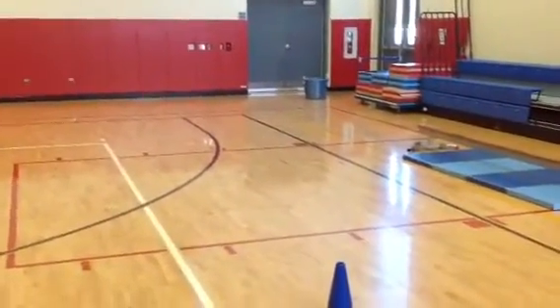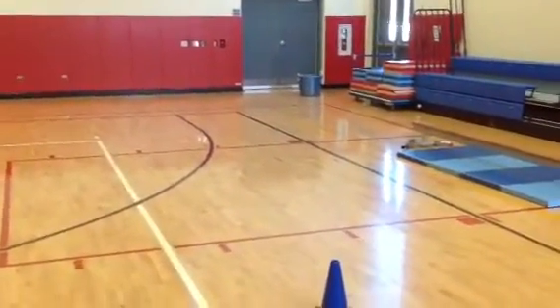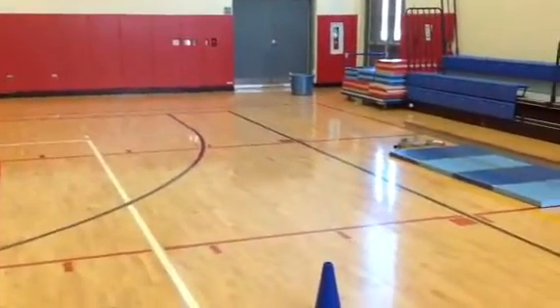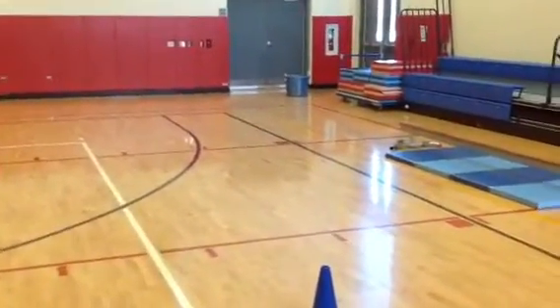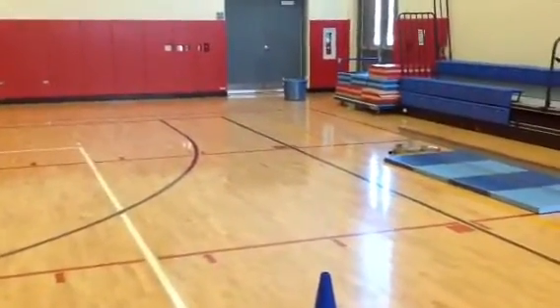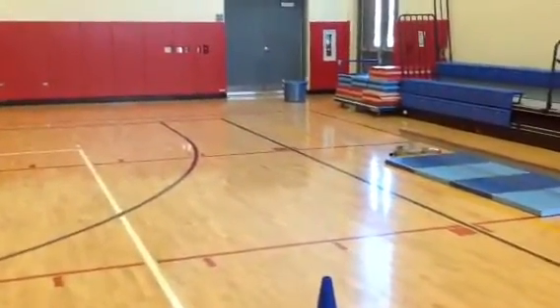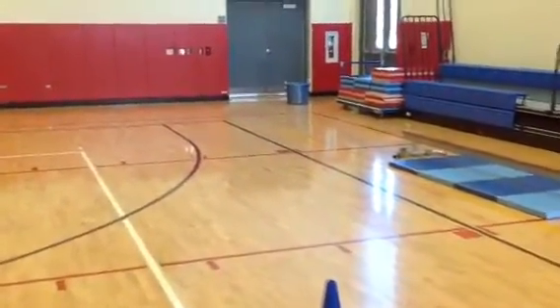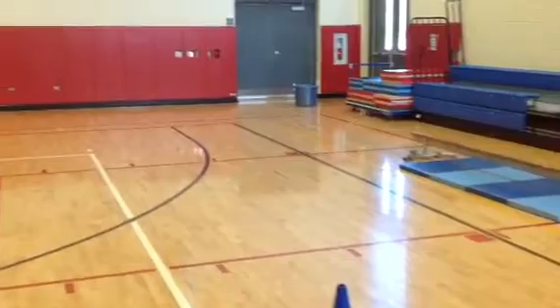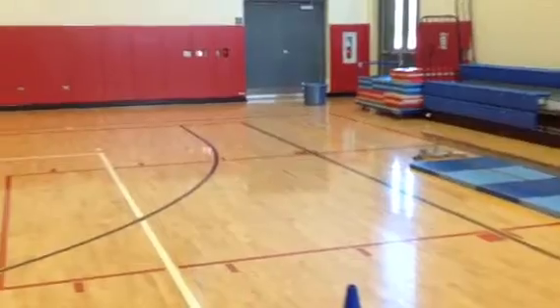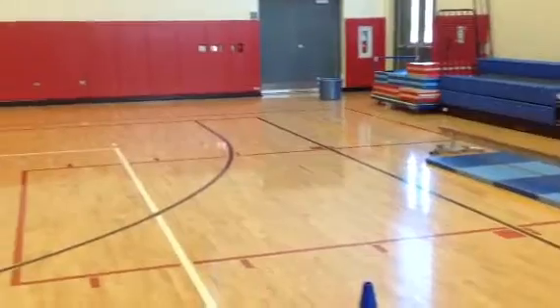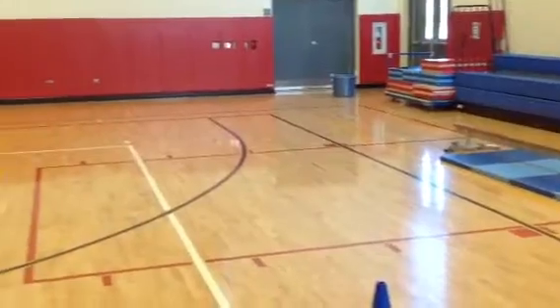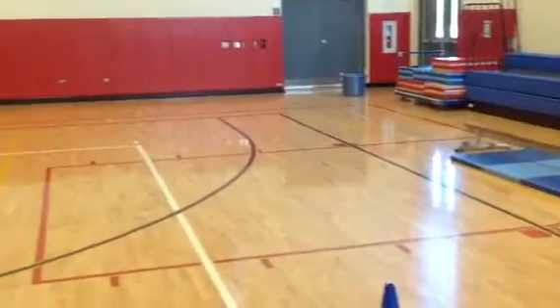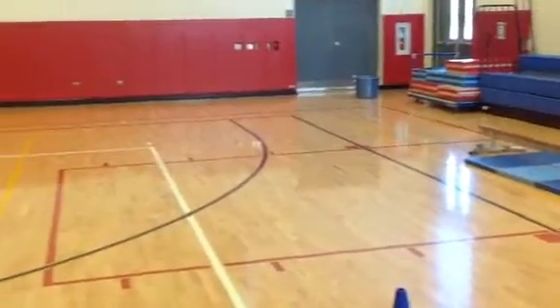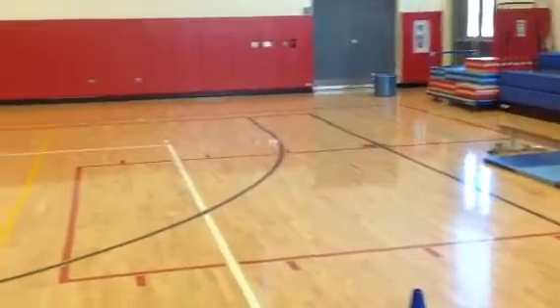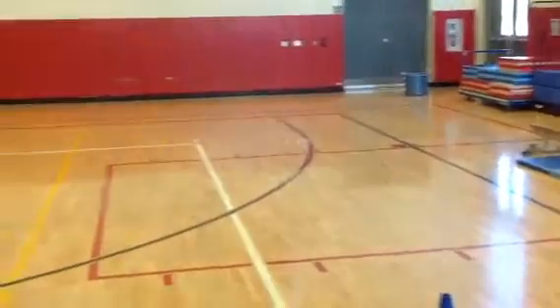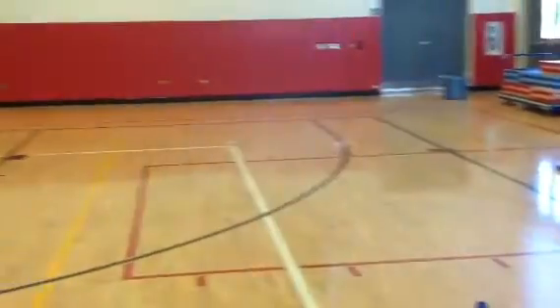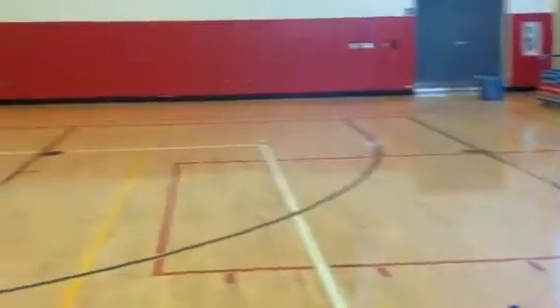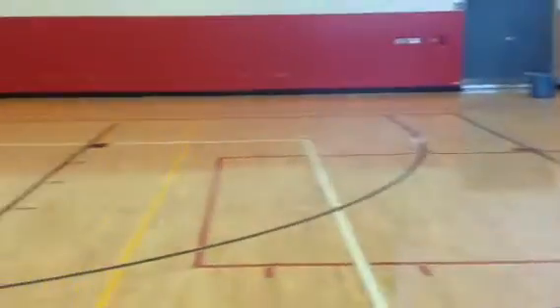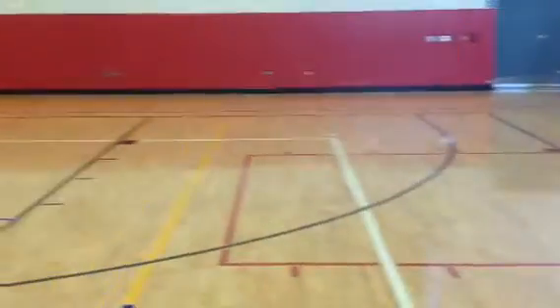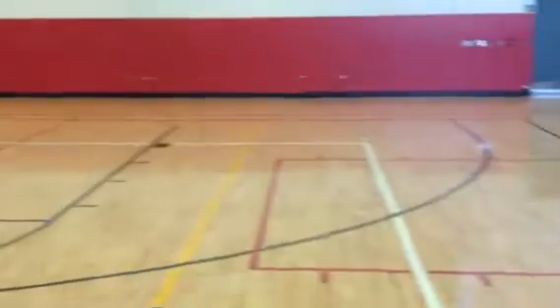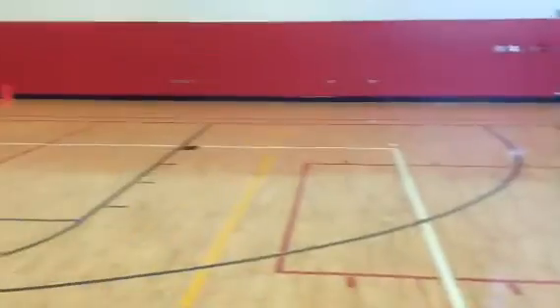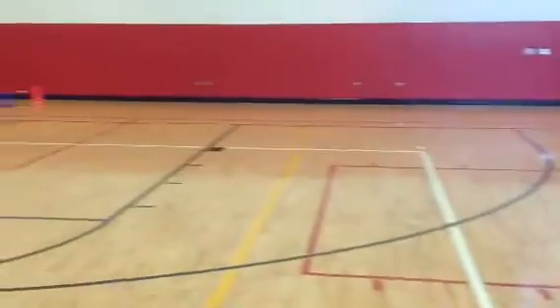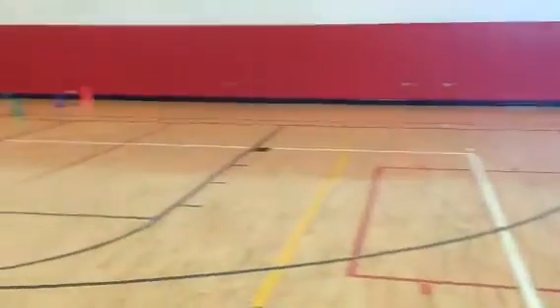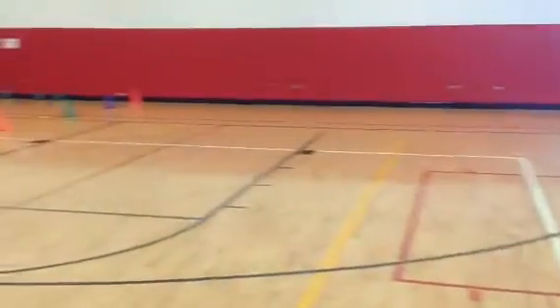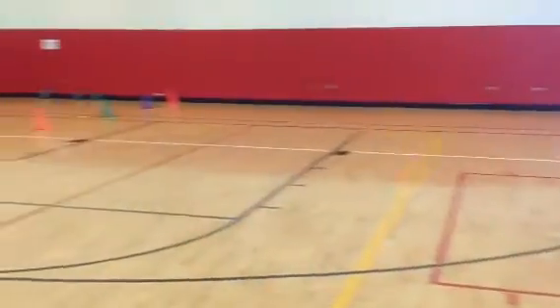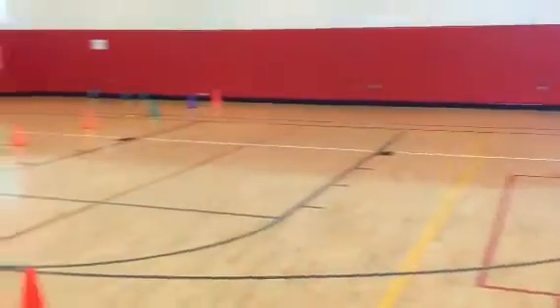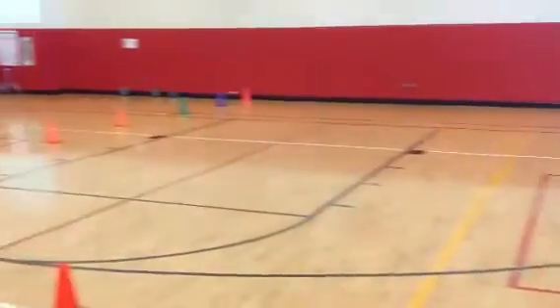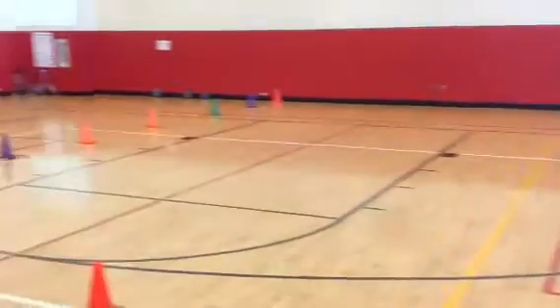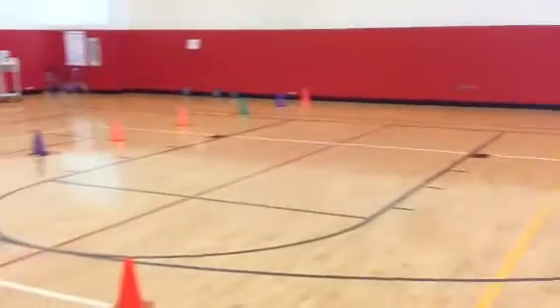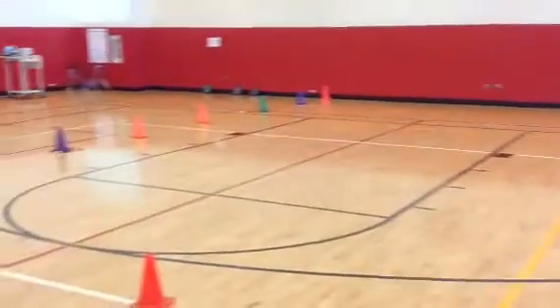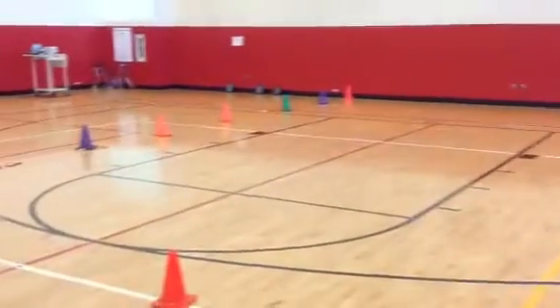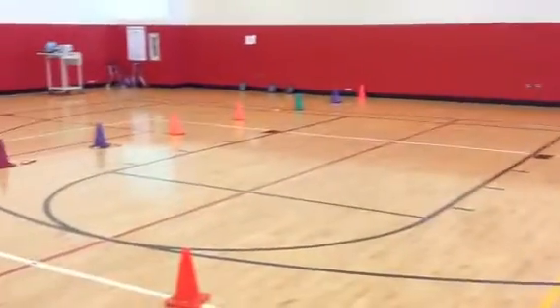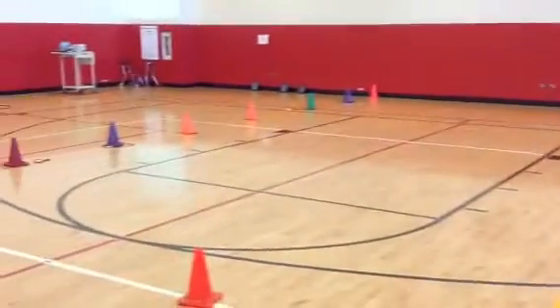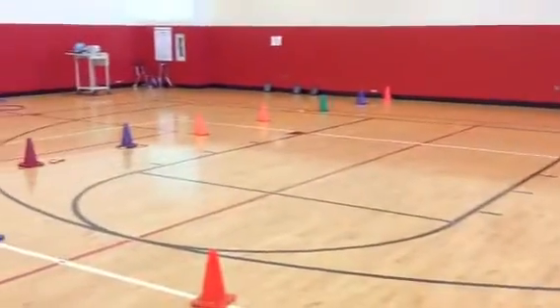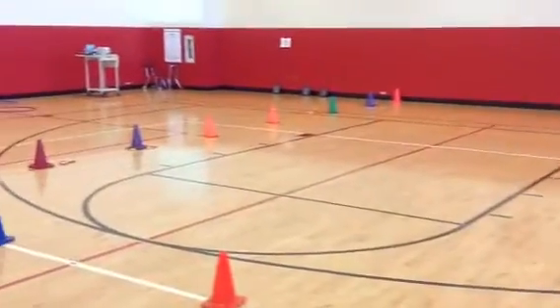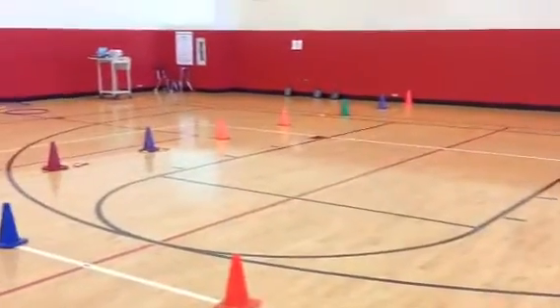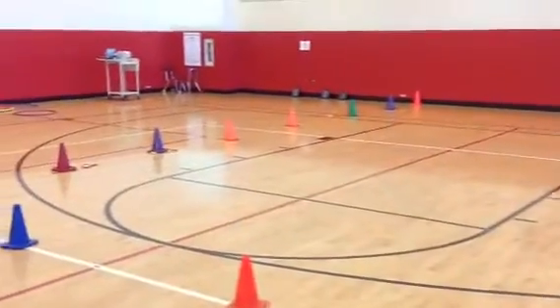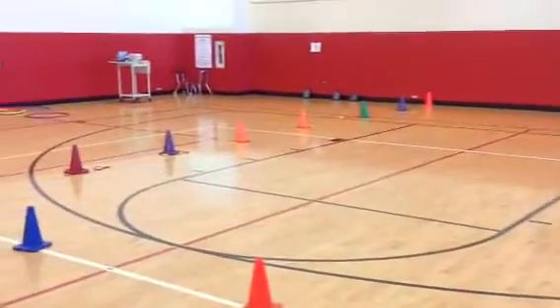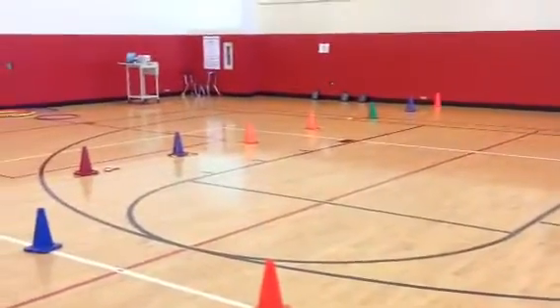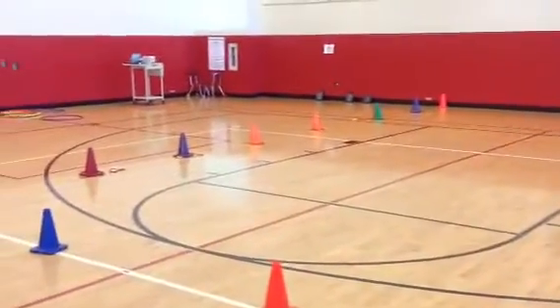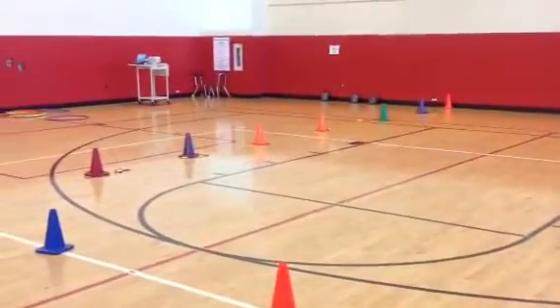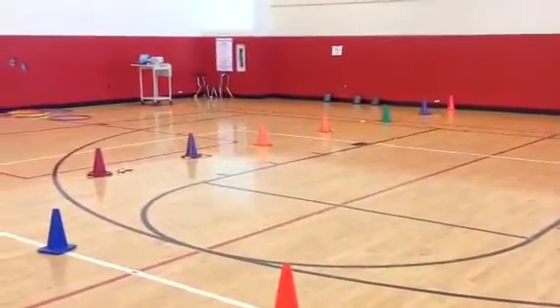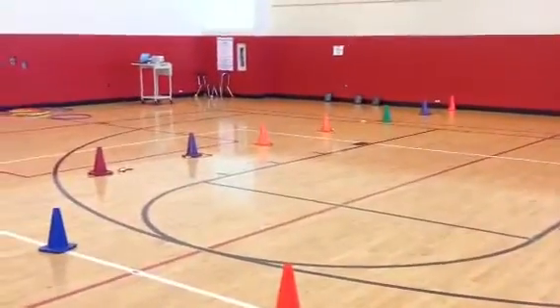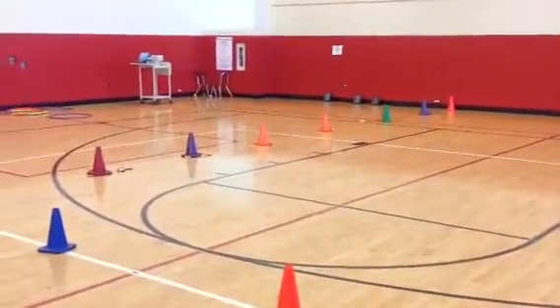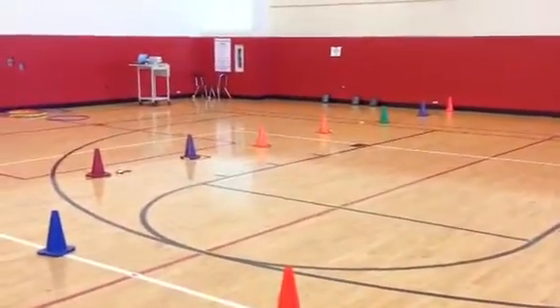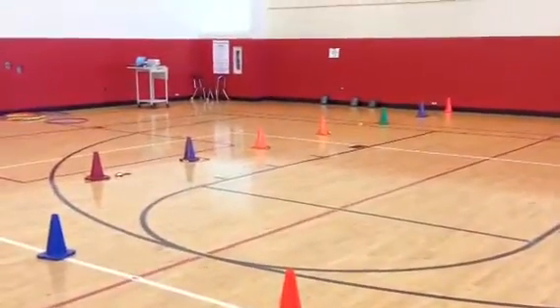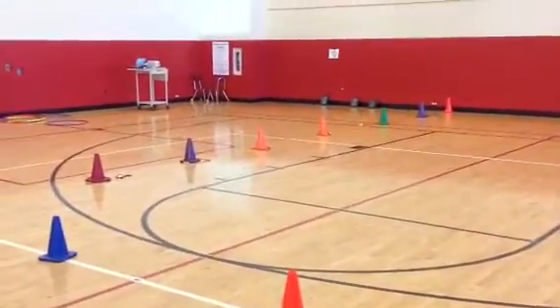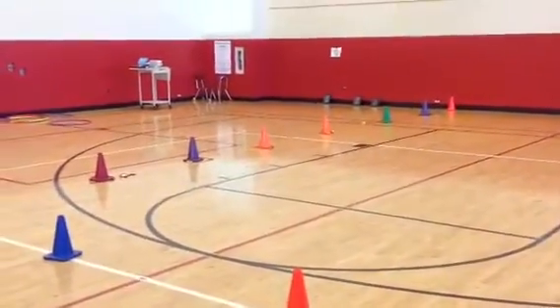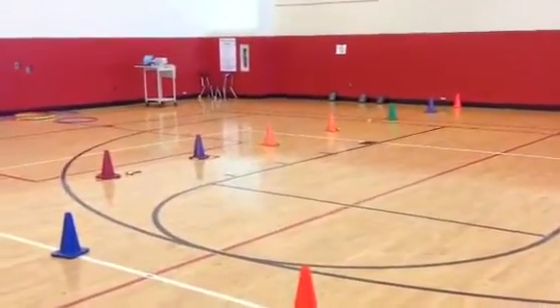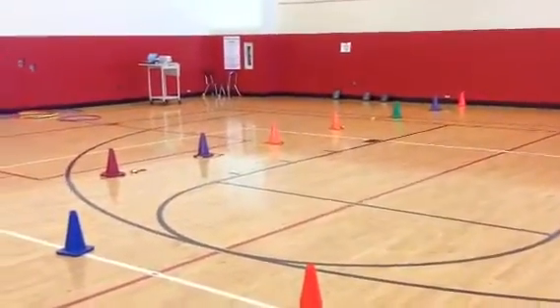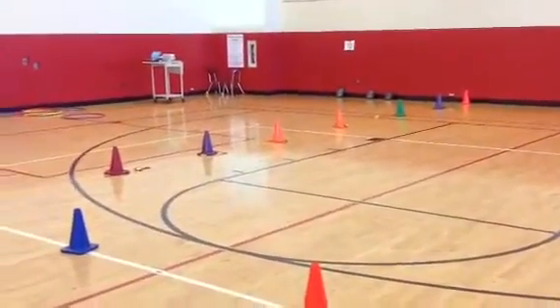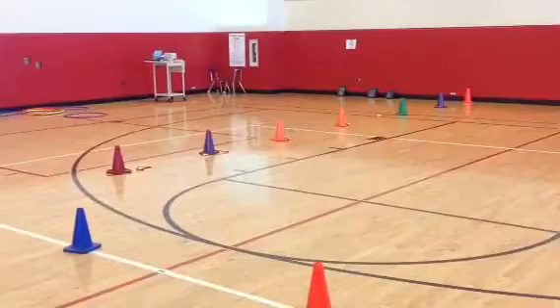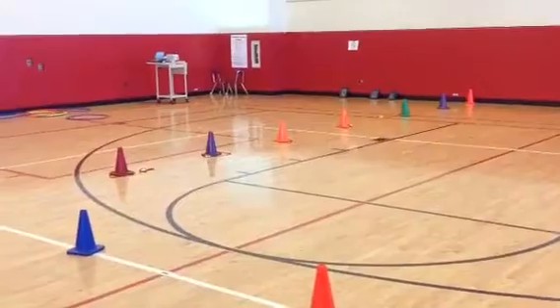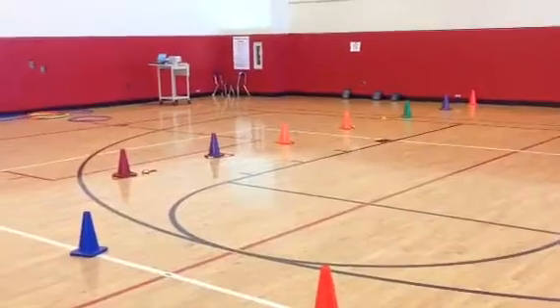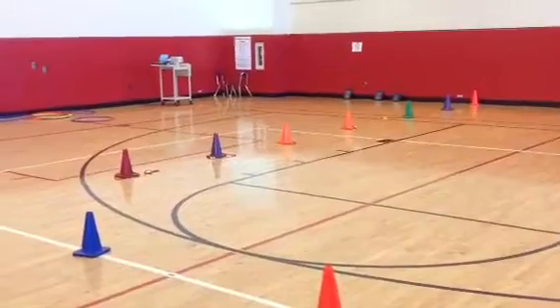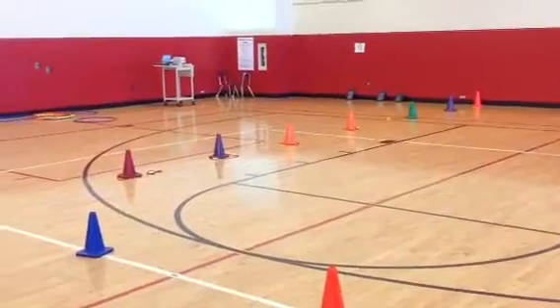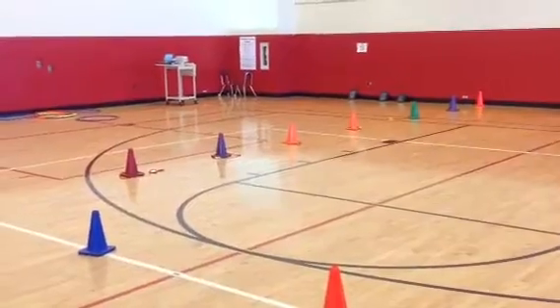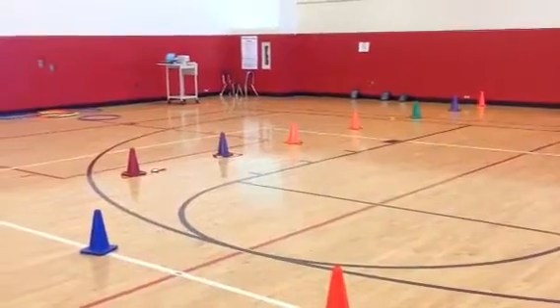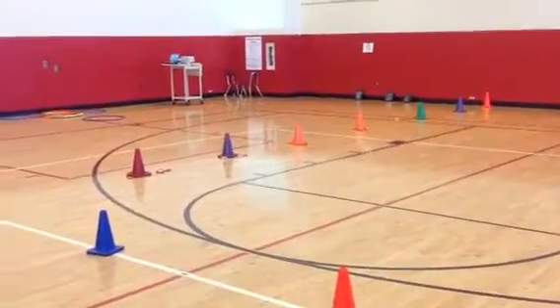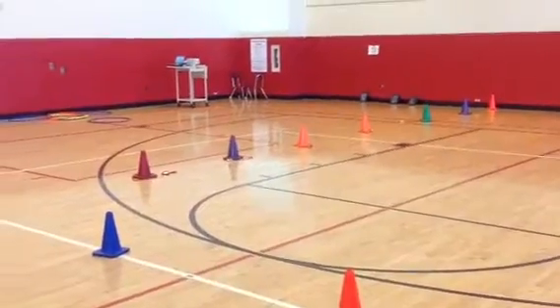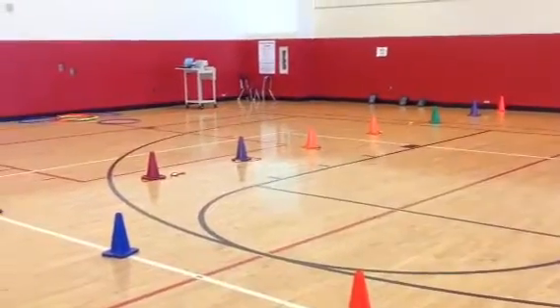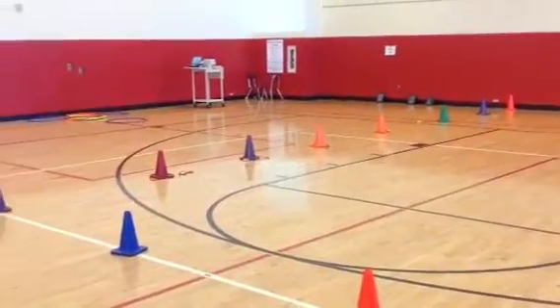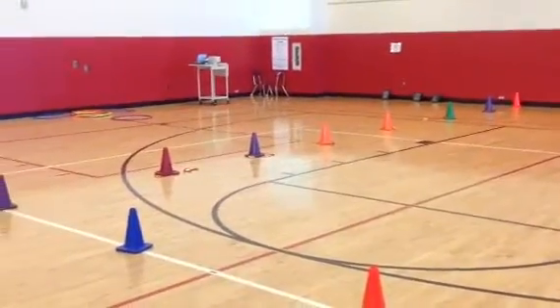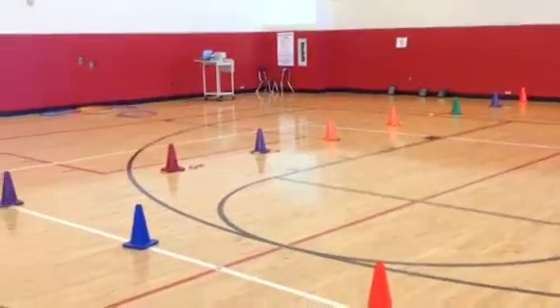So that is the PE Central Challenge for fourth and fifth grade — lots of activity and integrating technology using a Google Form on an iPad.